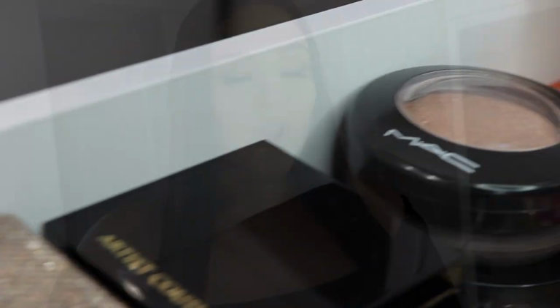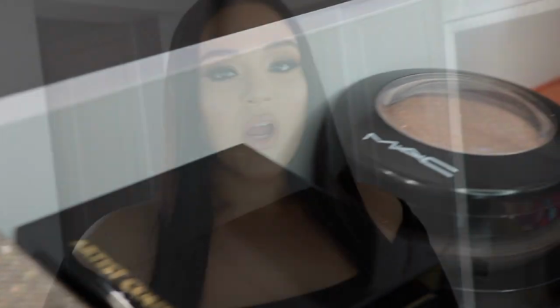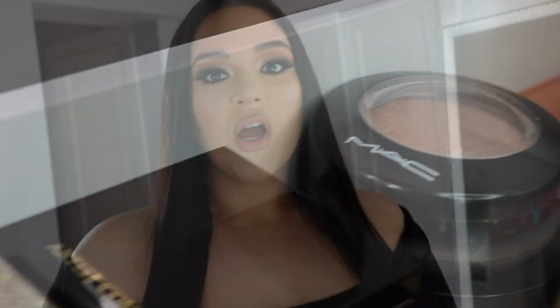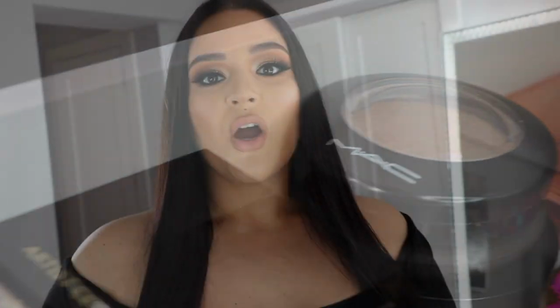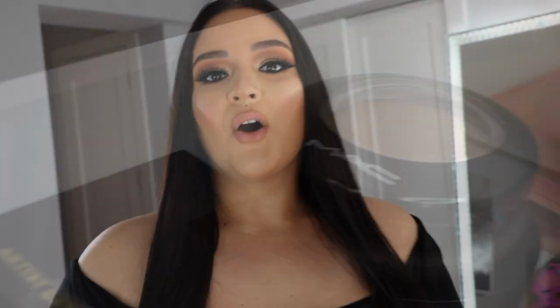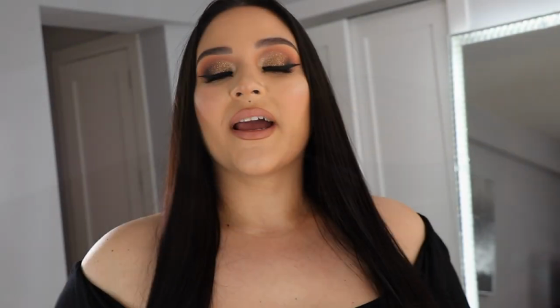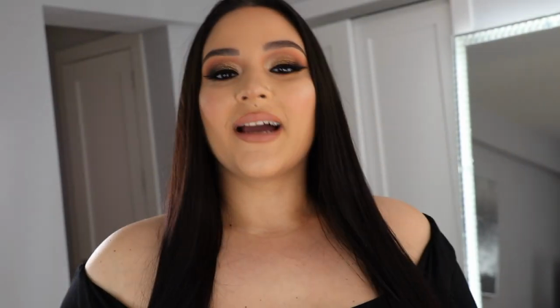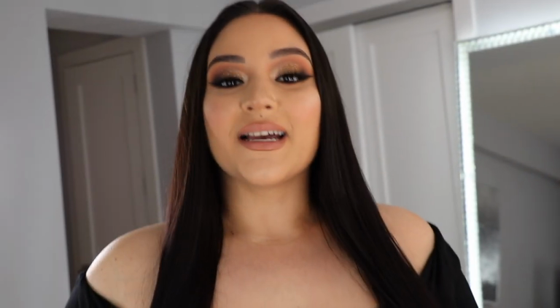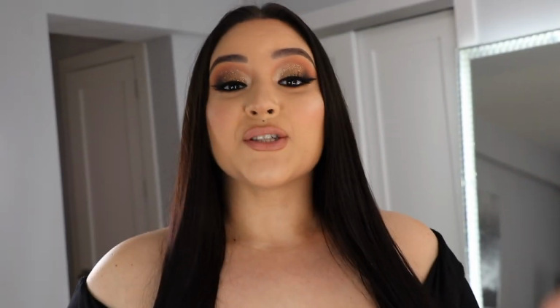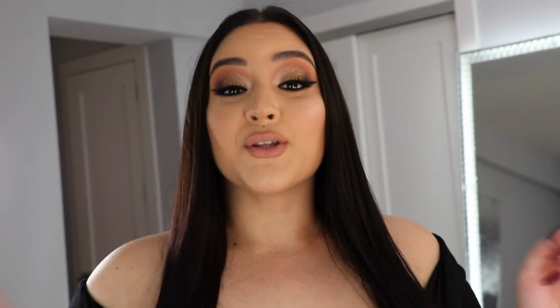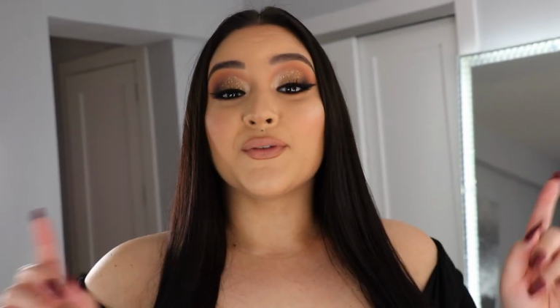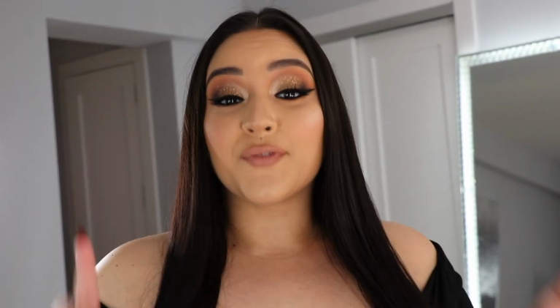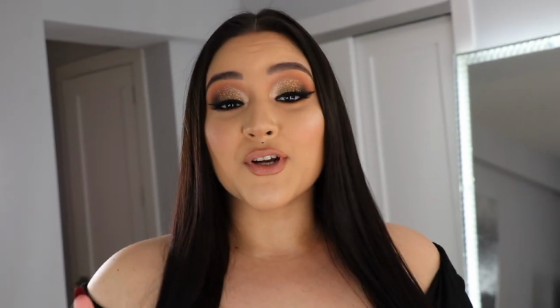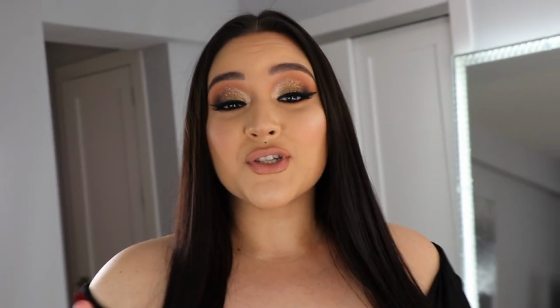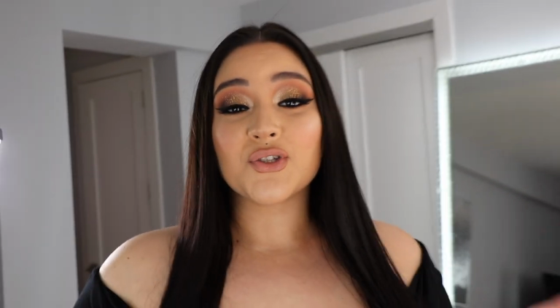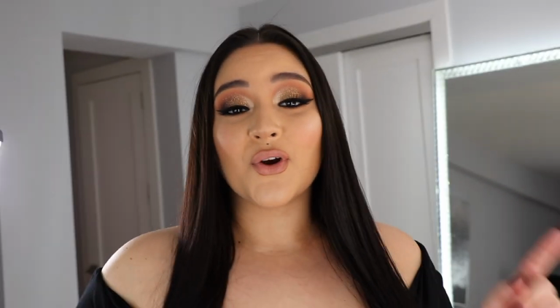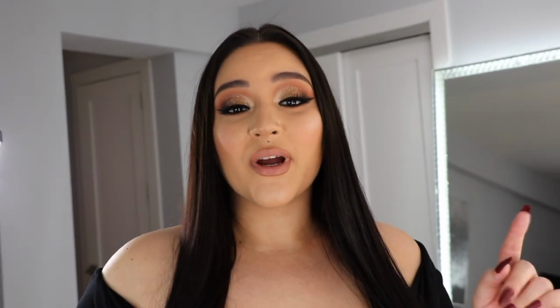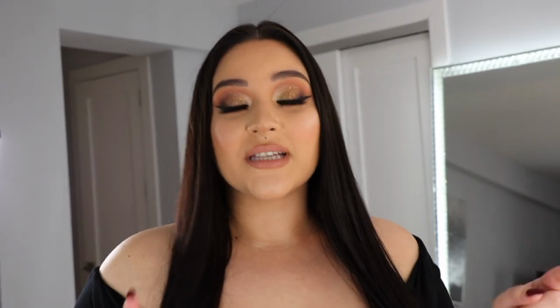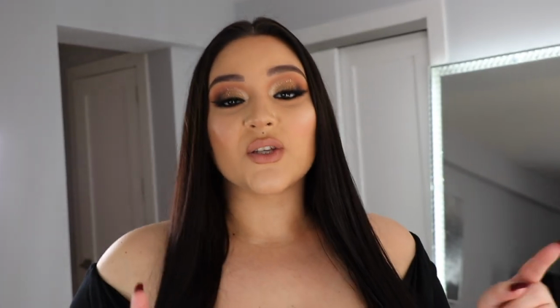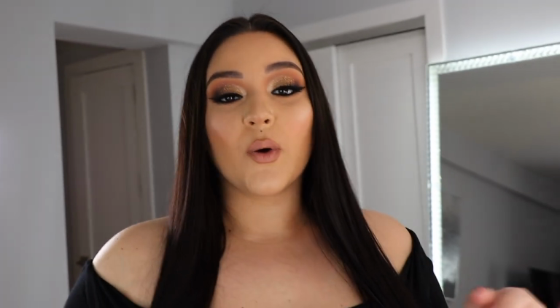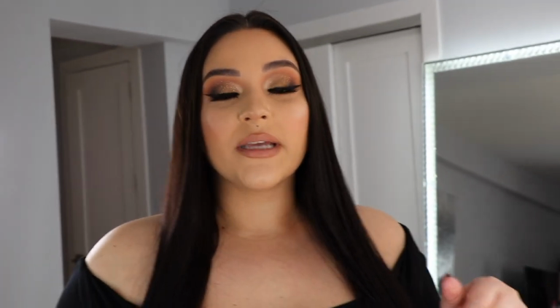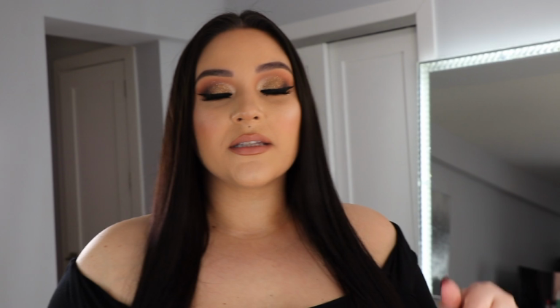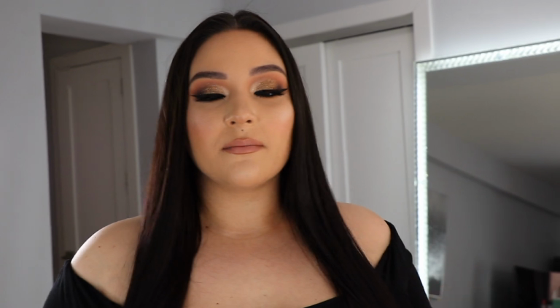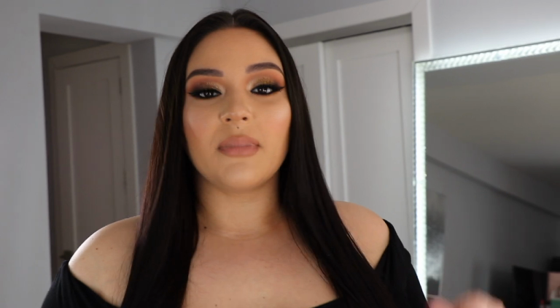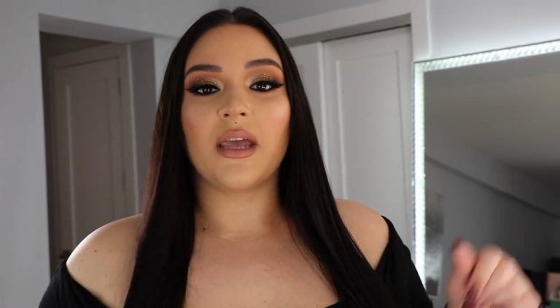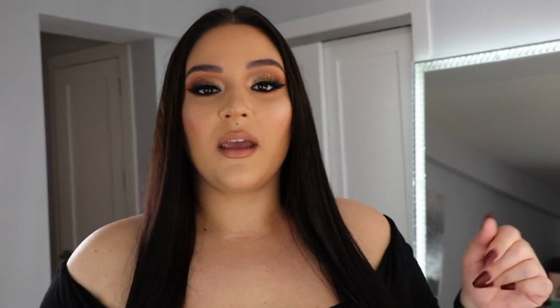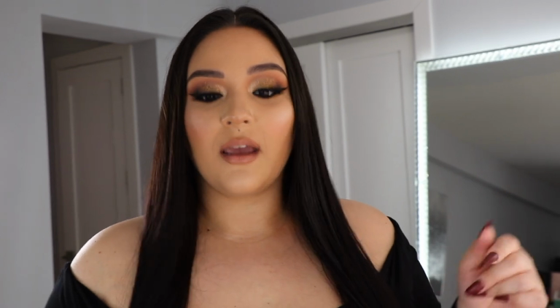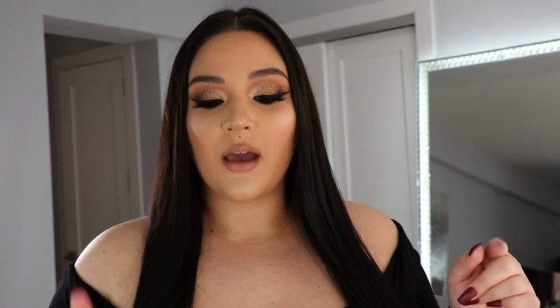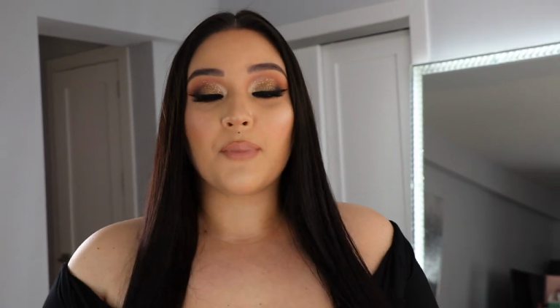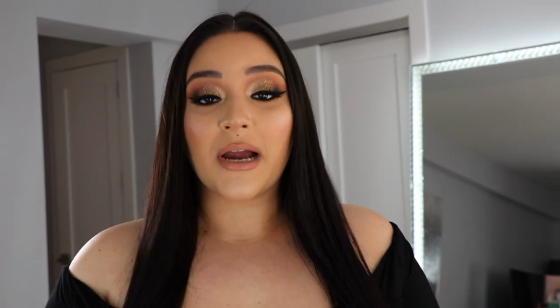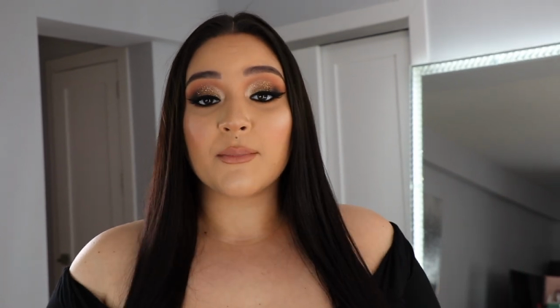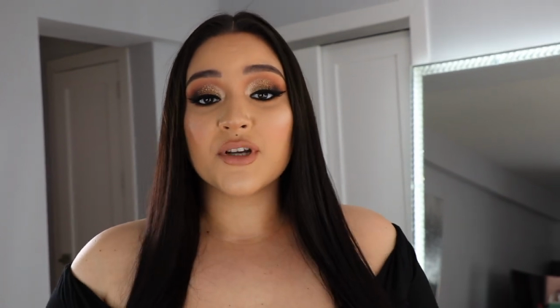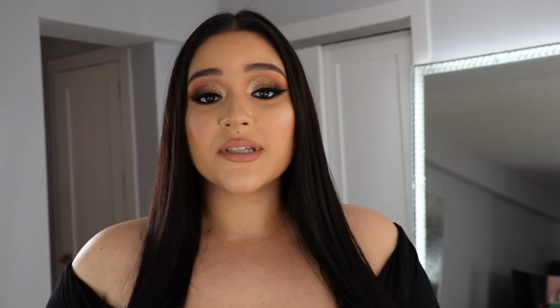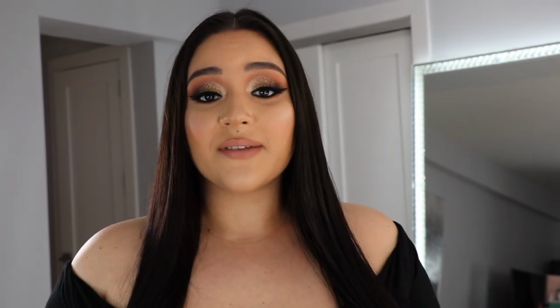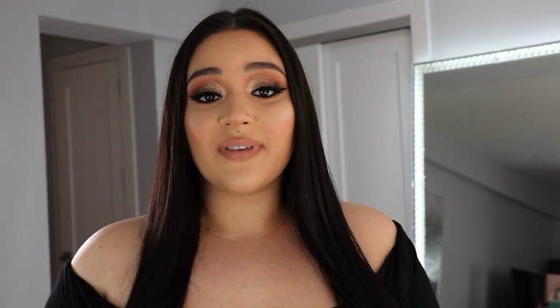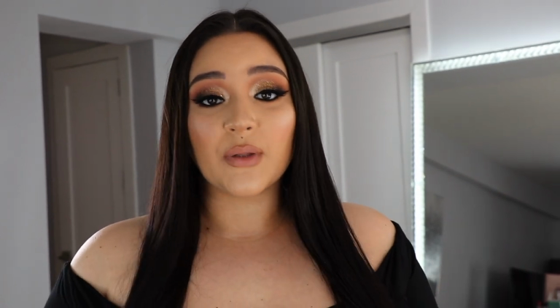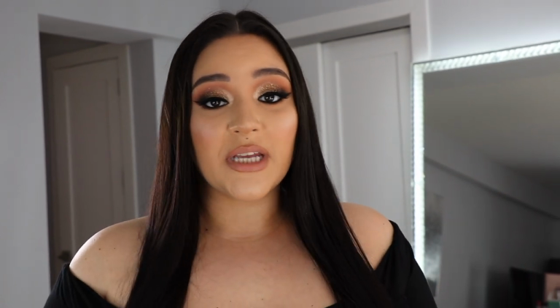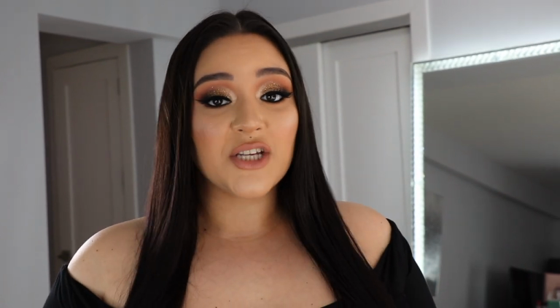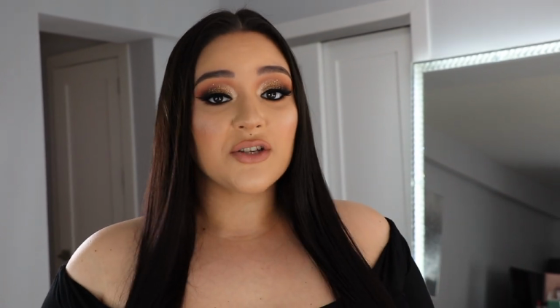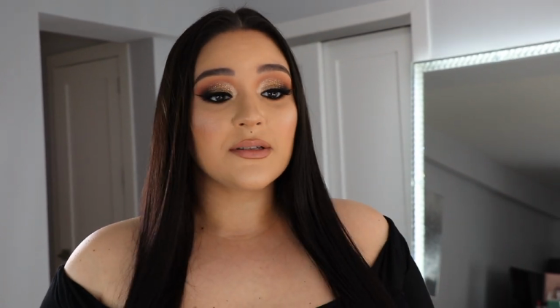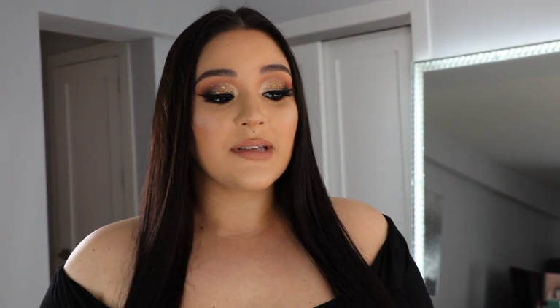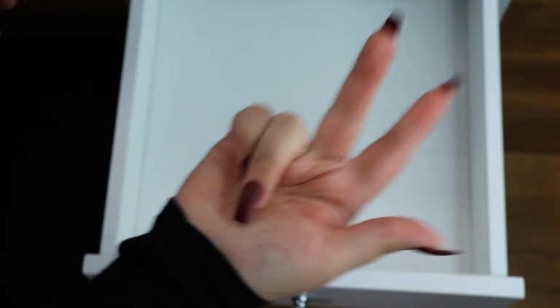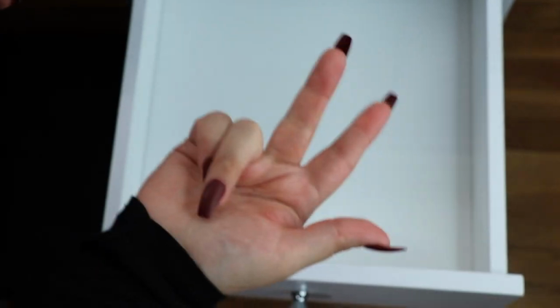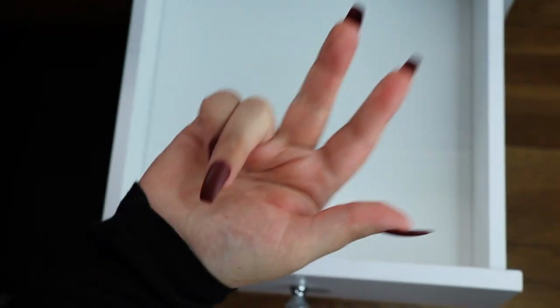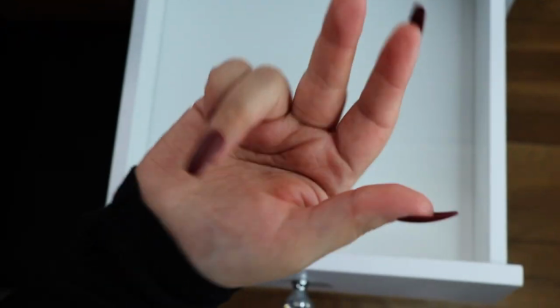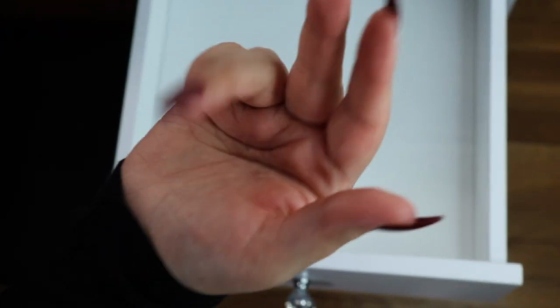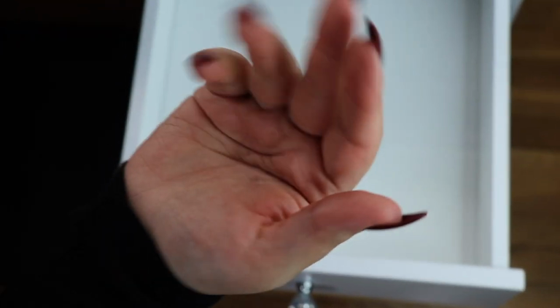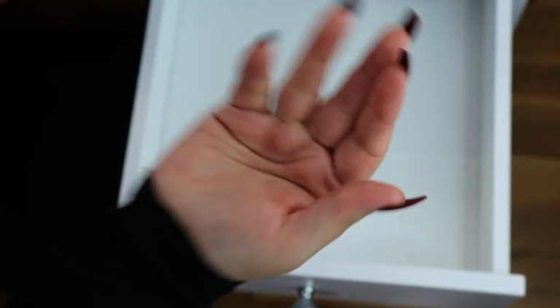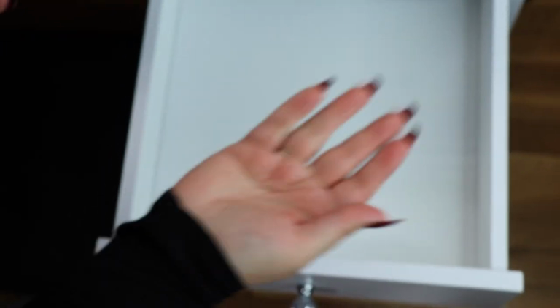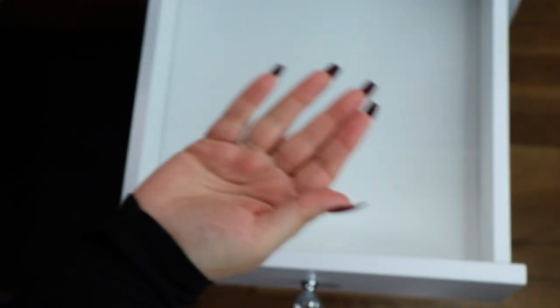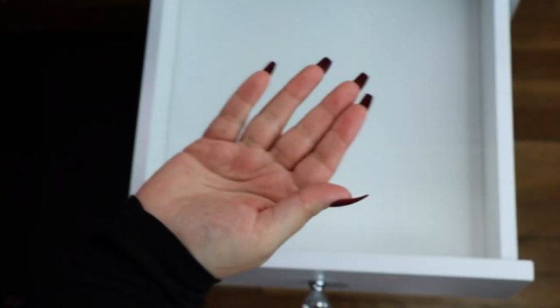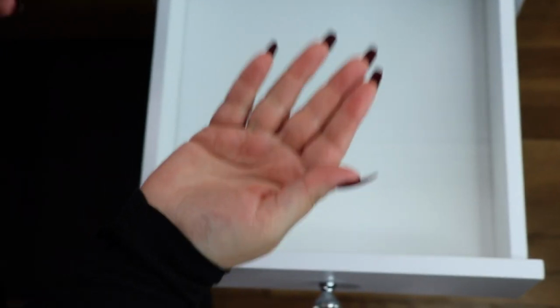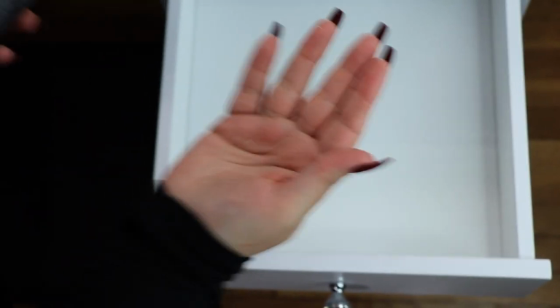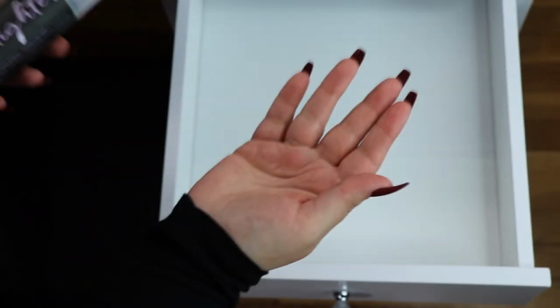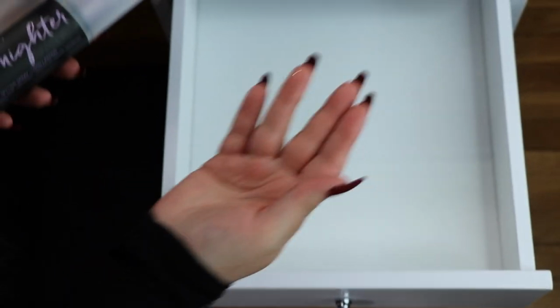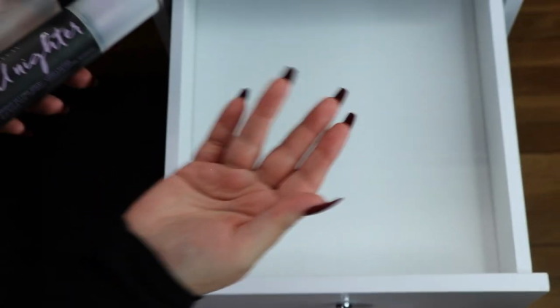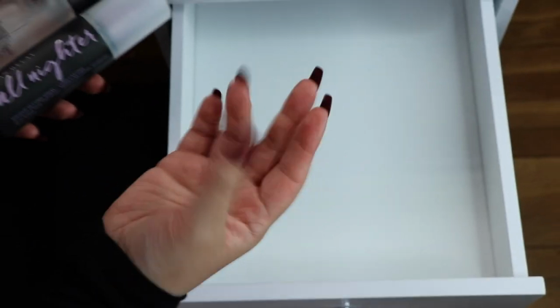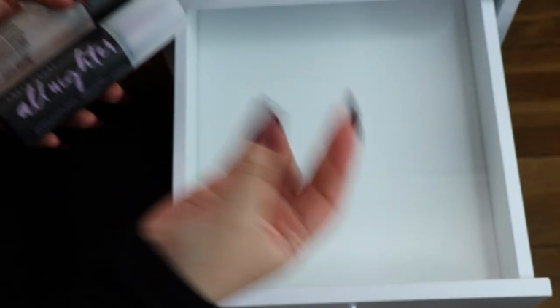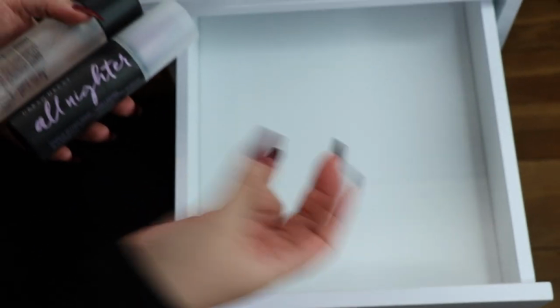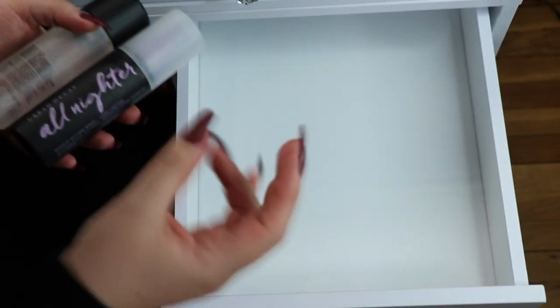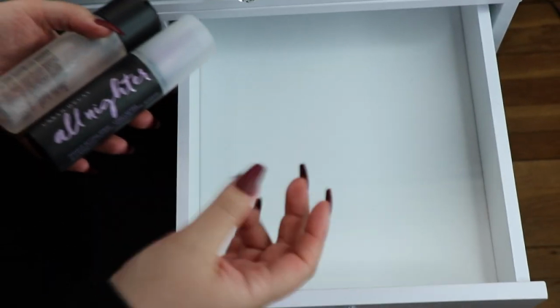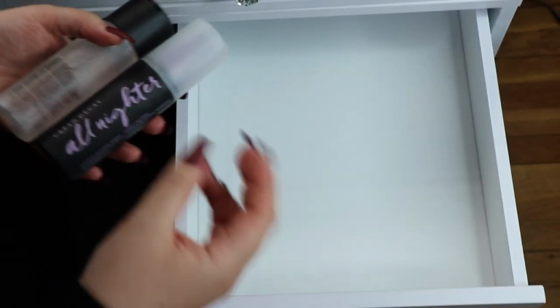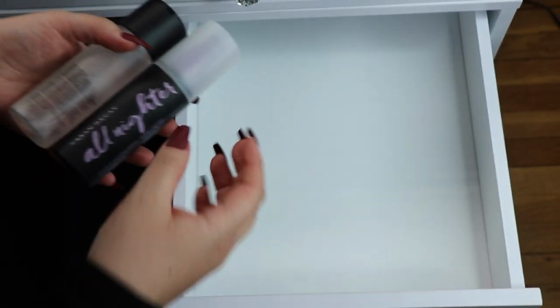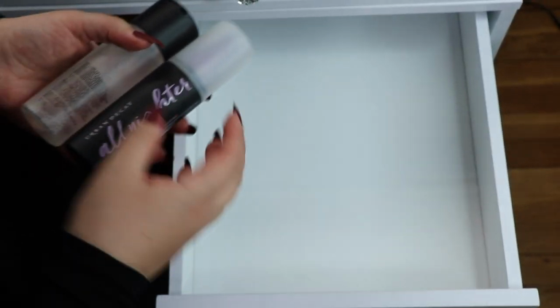Okay guys, so the first drawer is going to be primers, foundations, concealers, and cream contour.